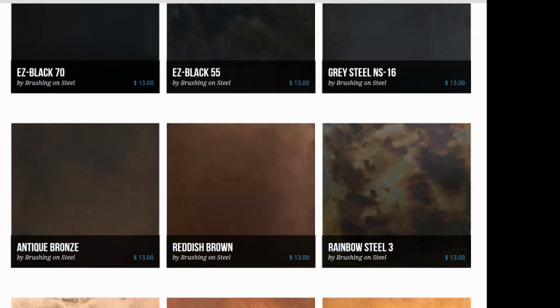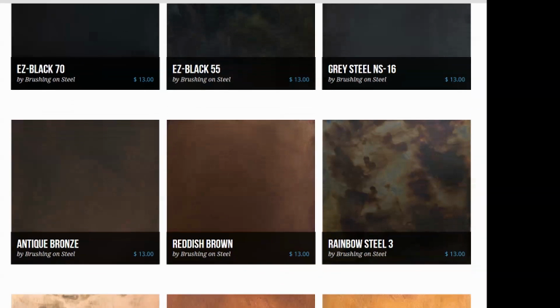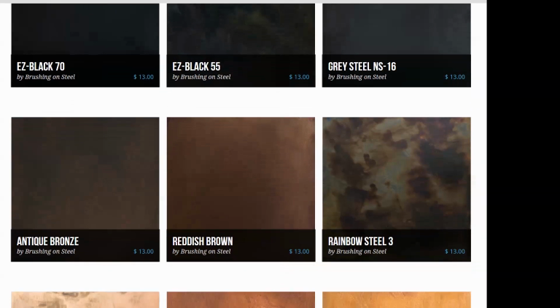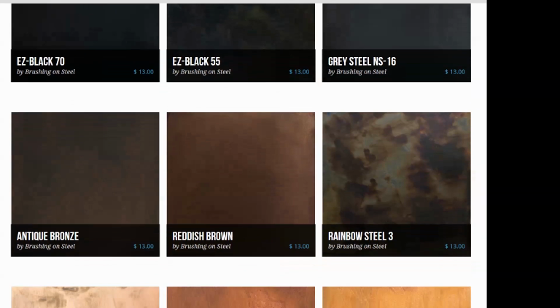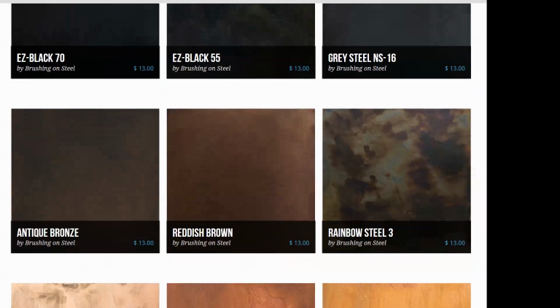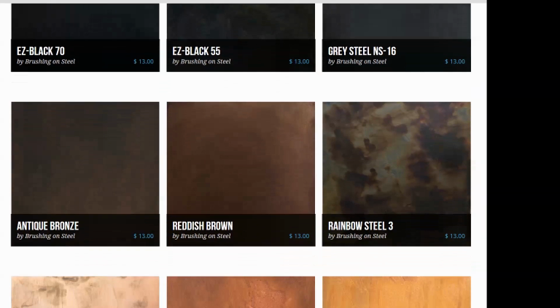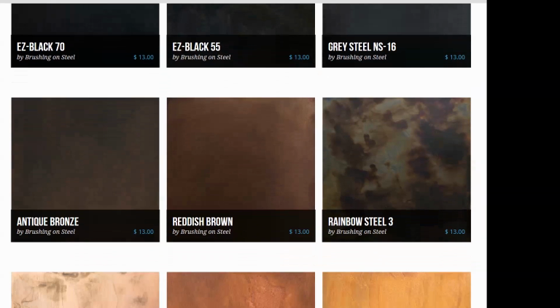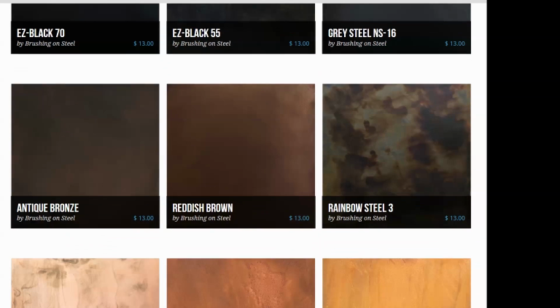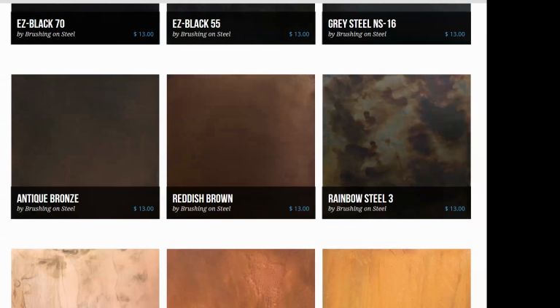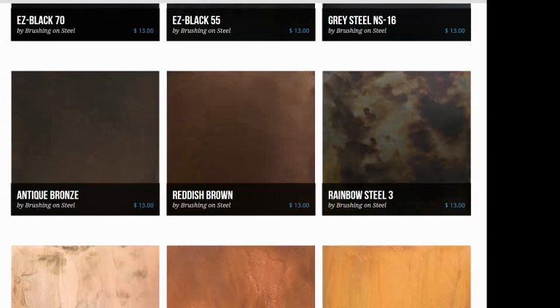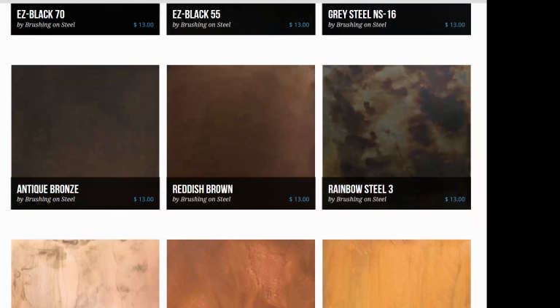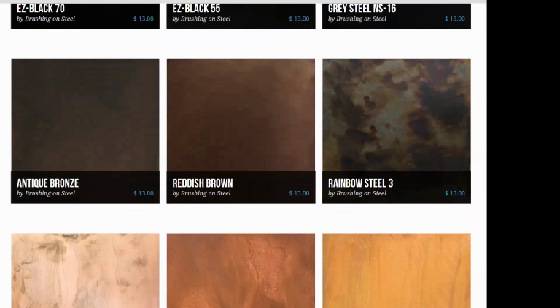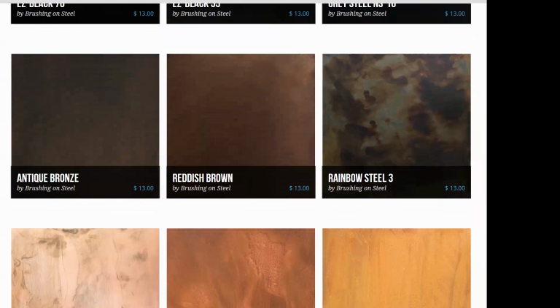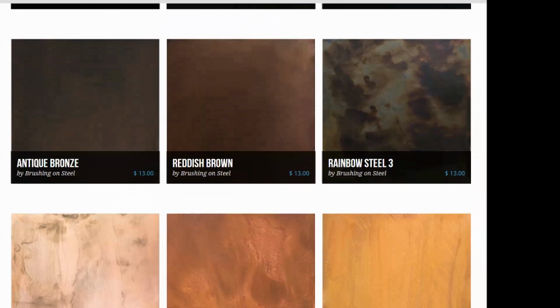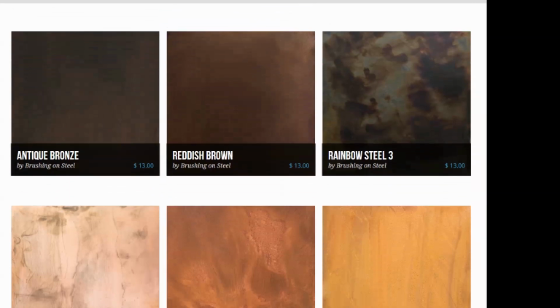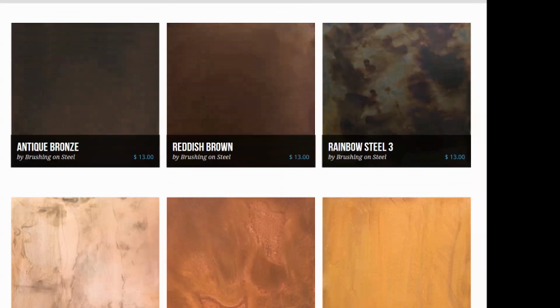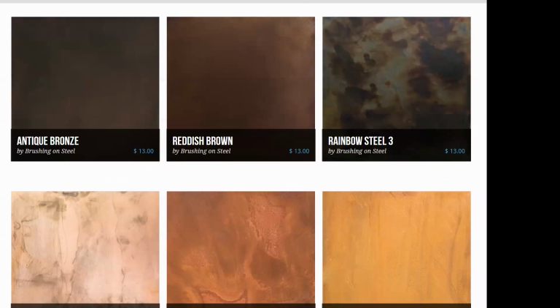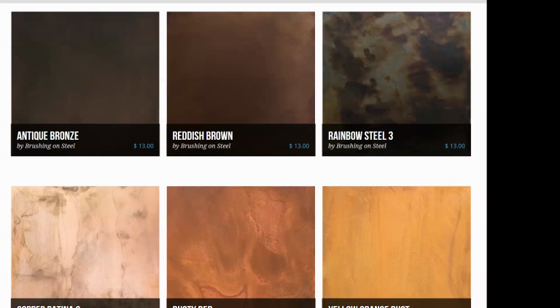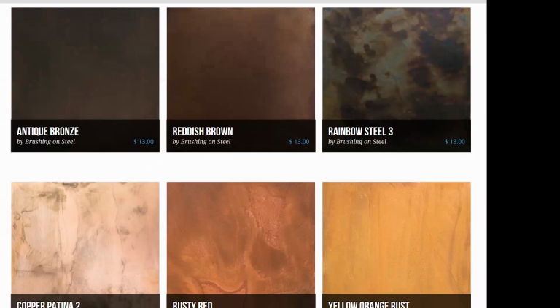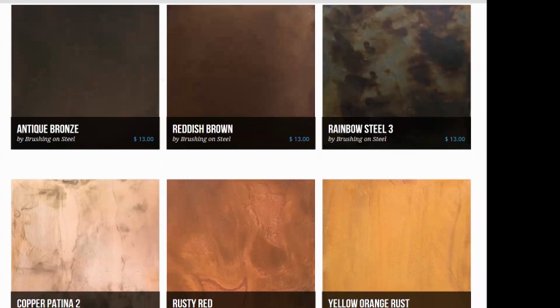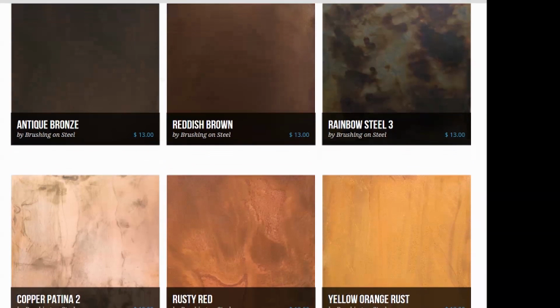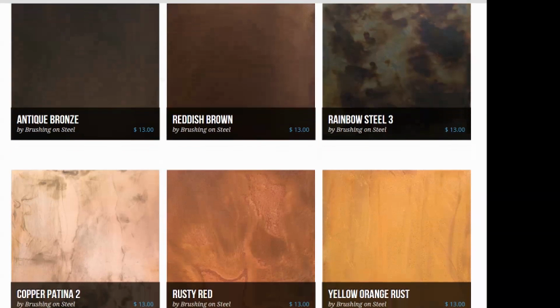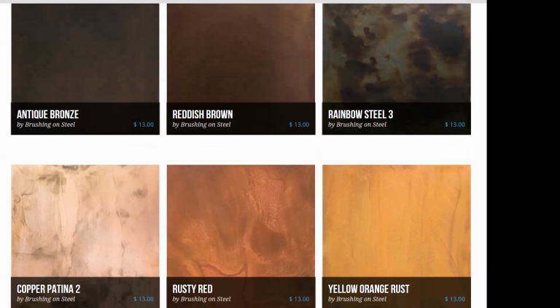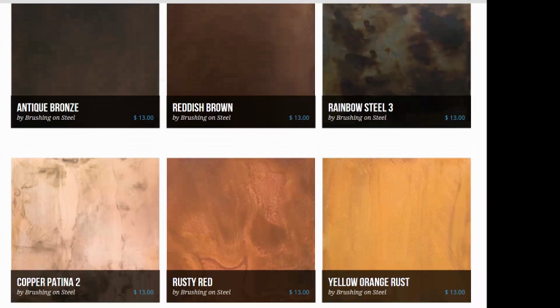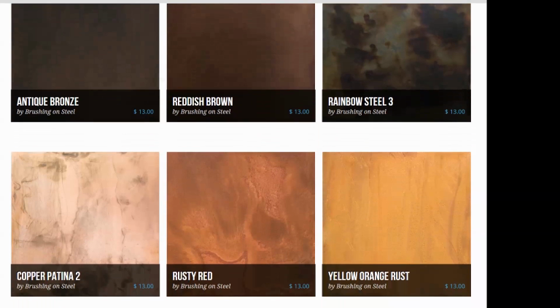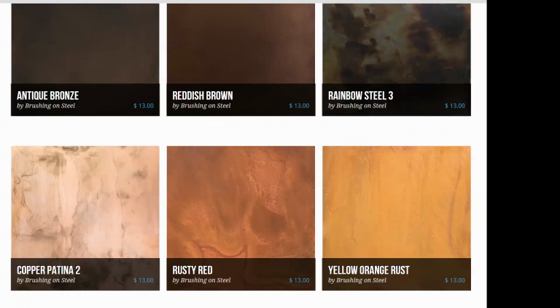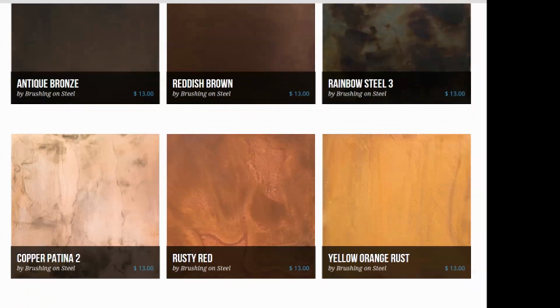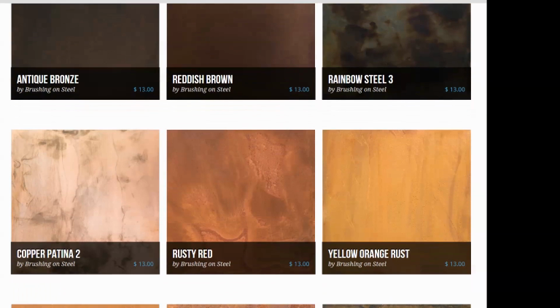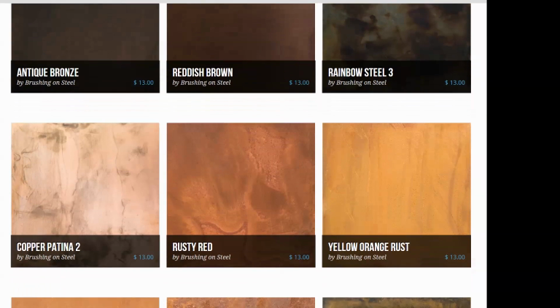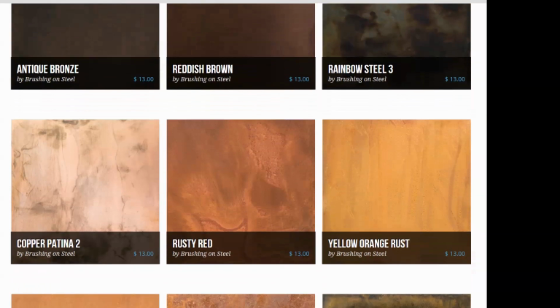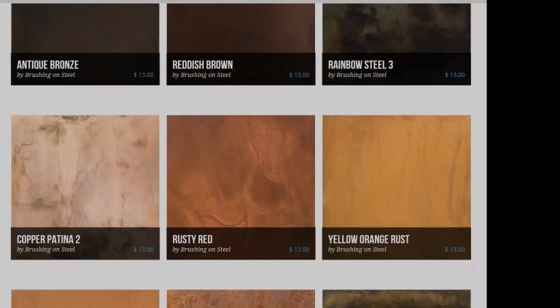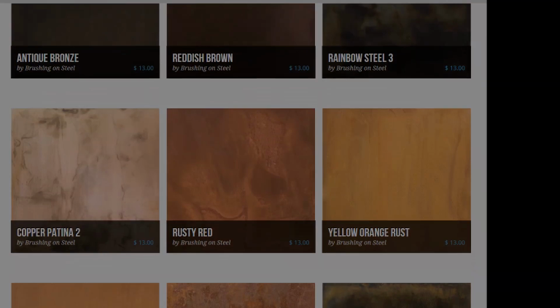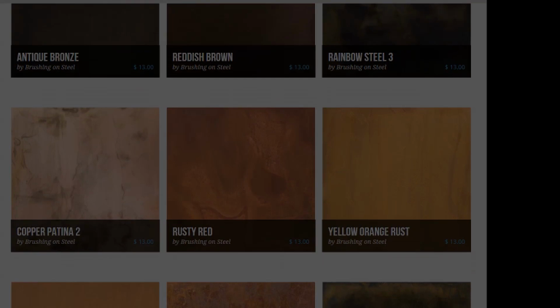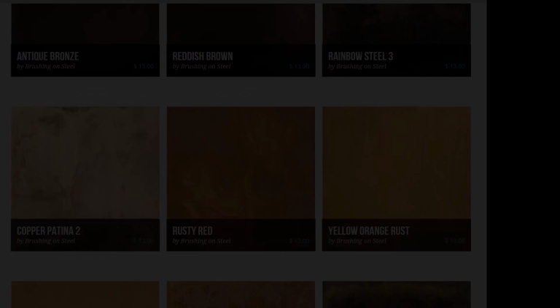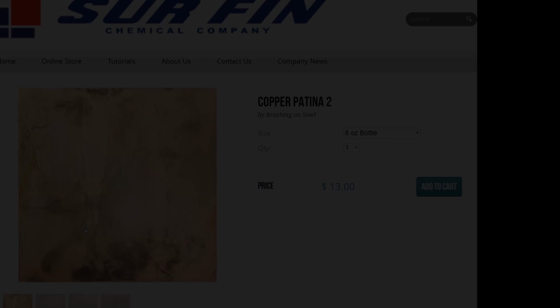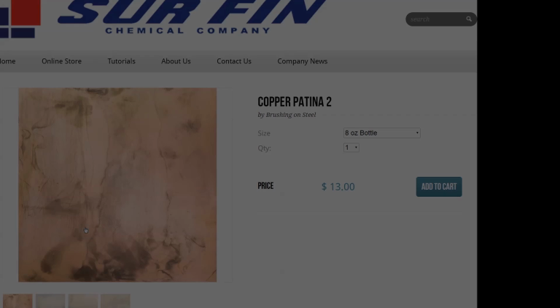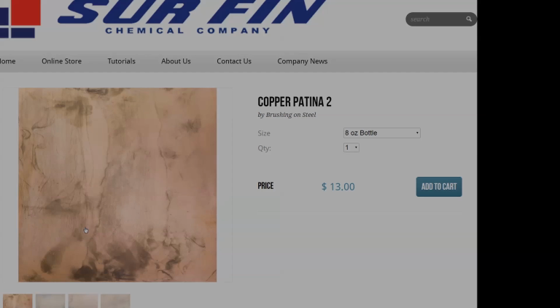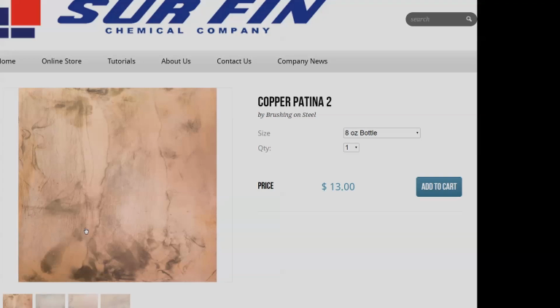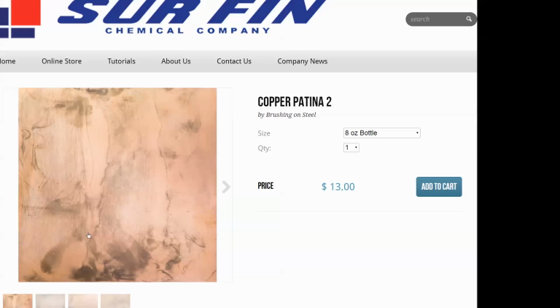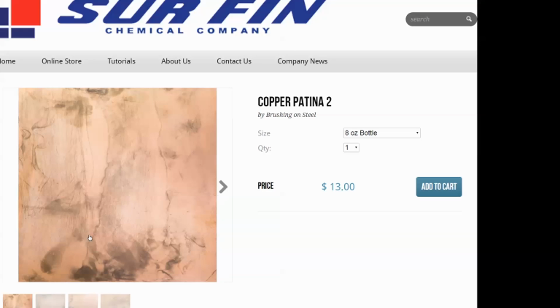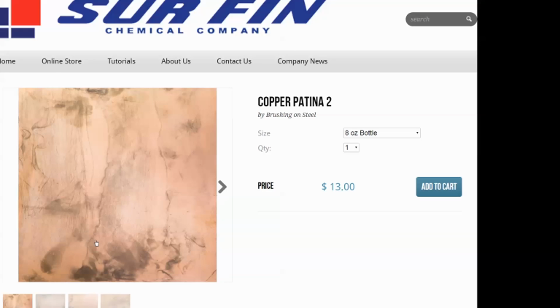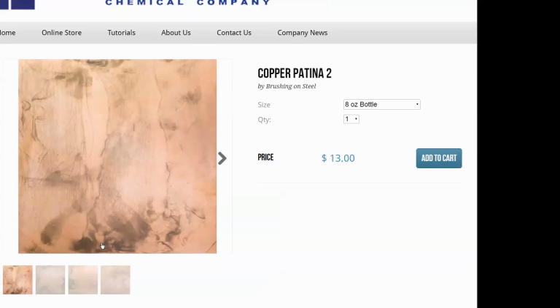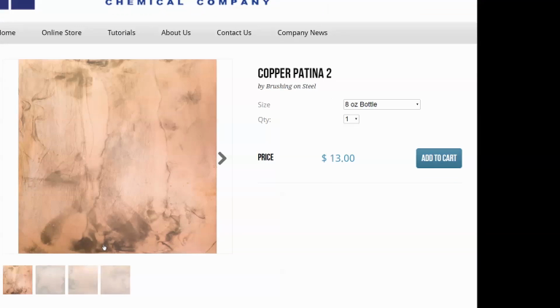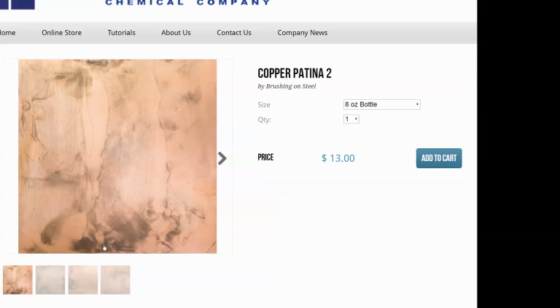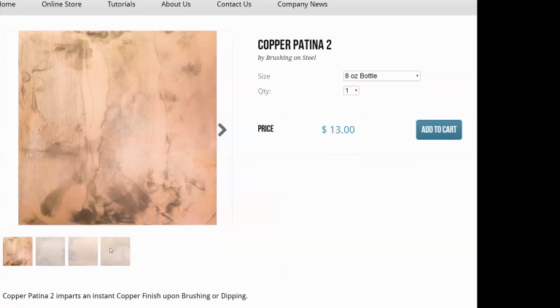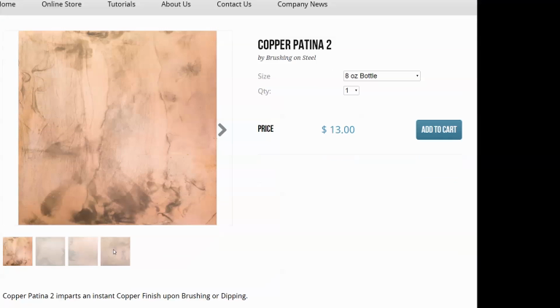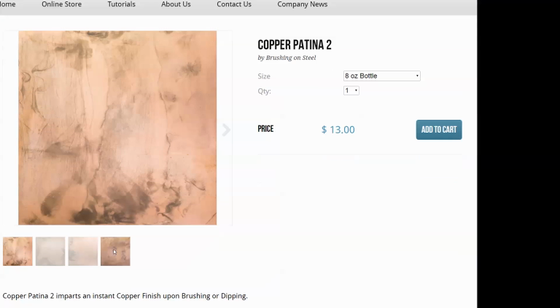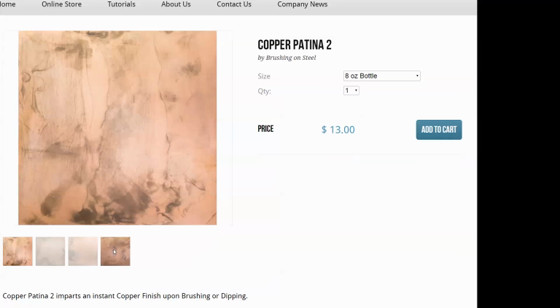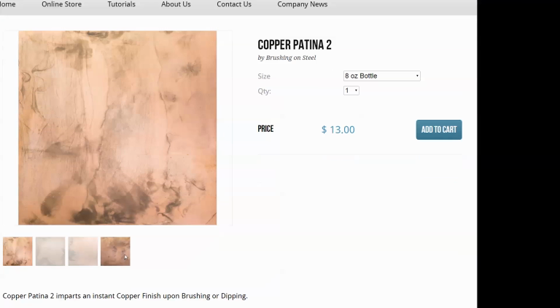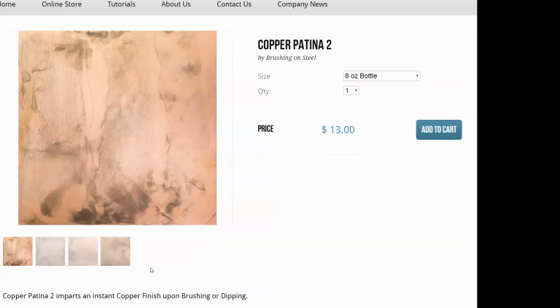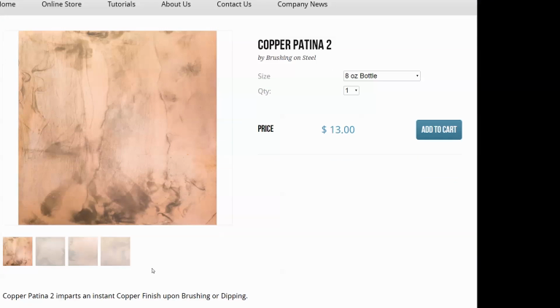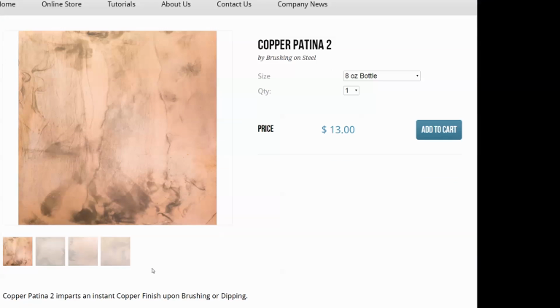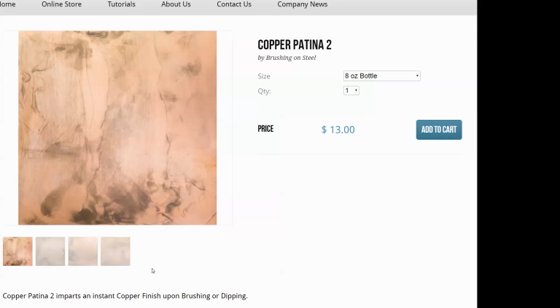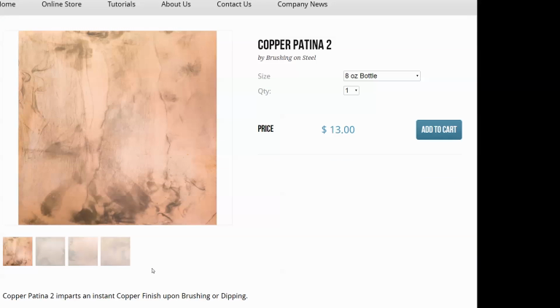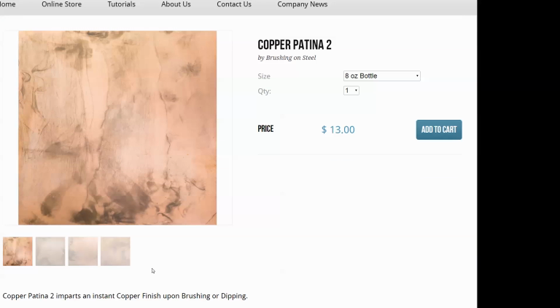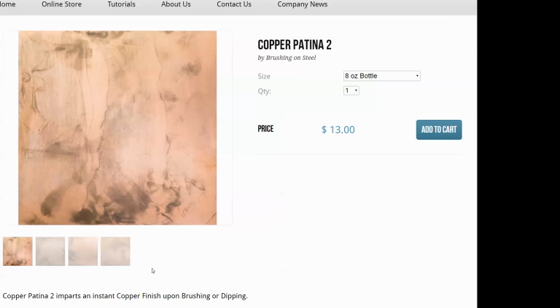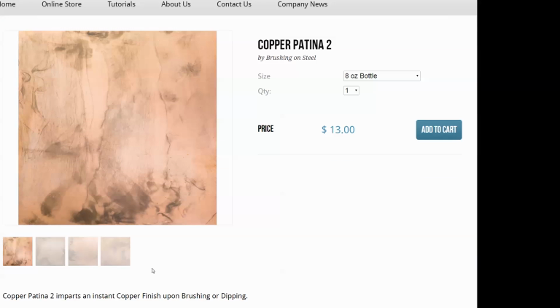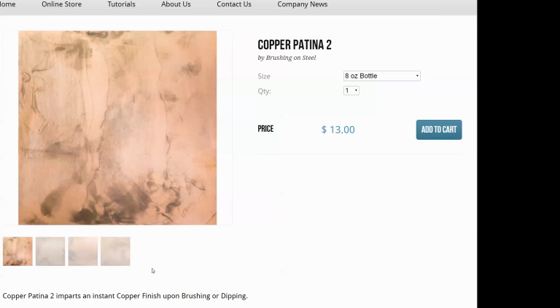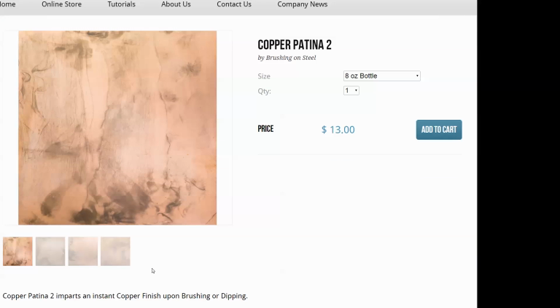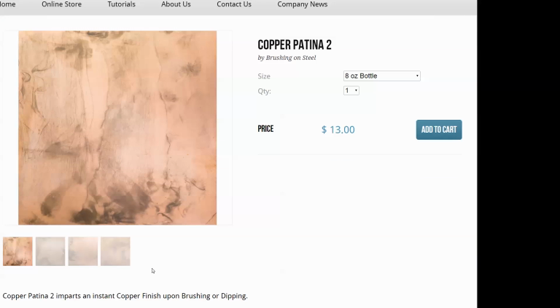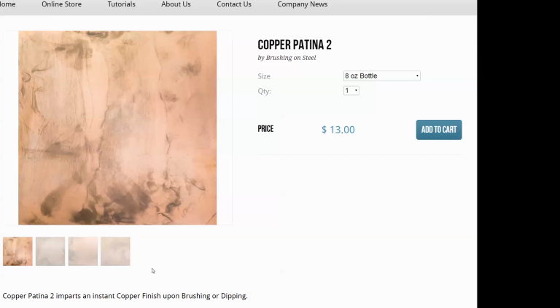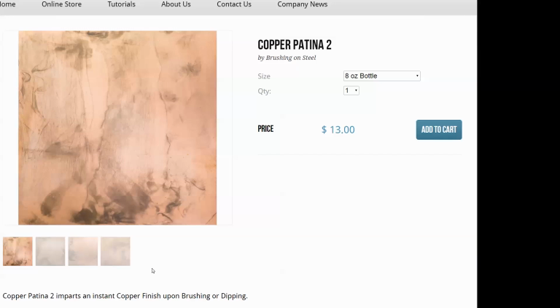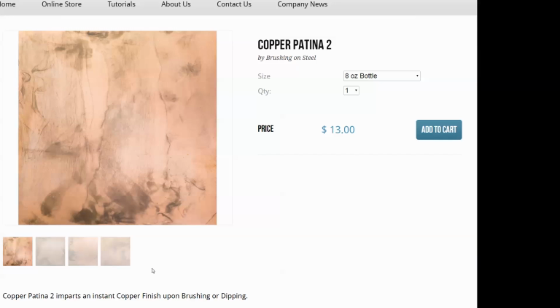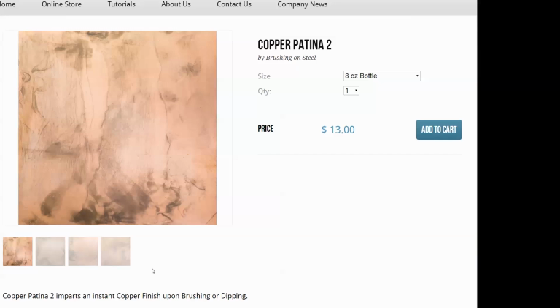Today we're going to do a patina called Copper Patina 2. This patina gives you a copper finish on steel and iron.